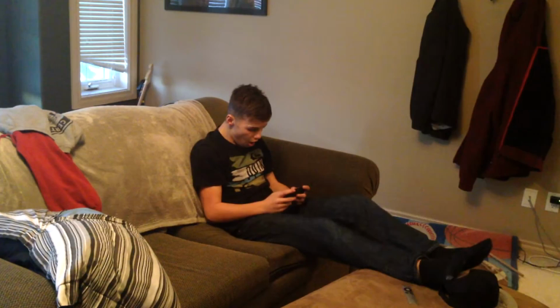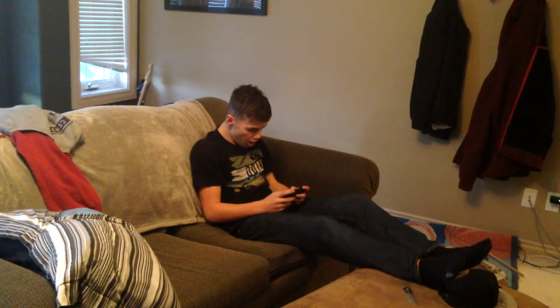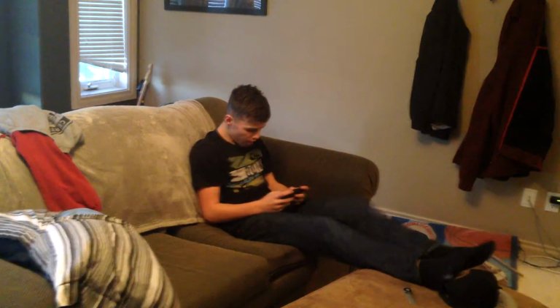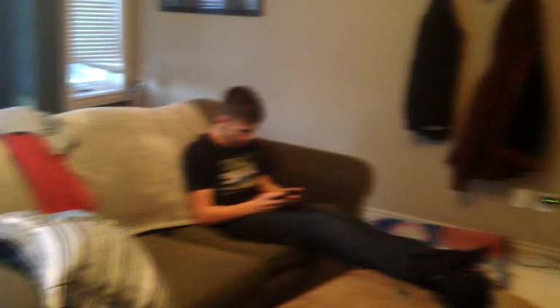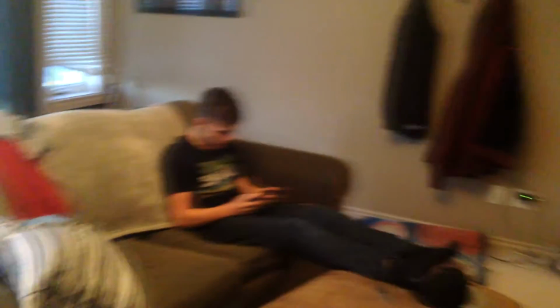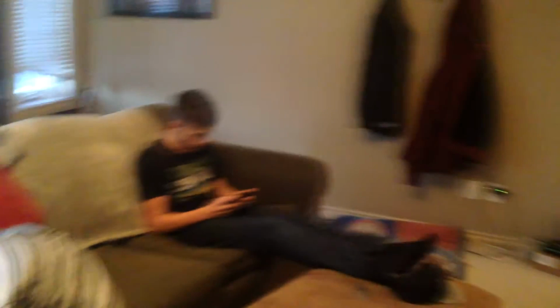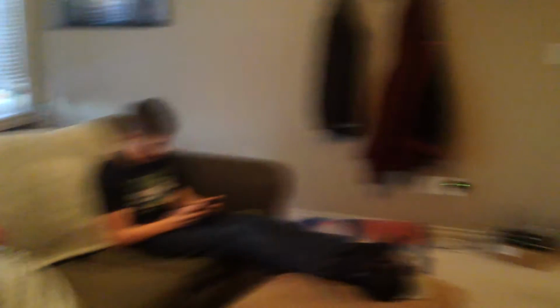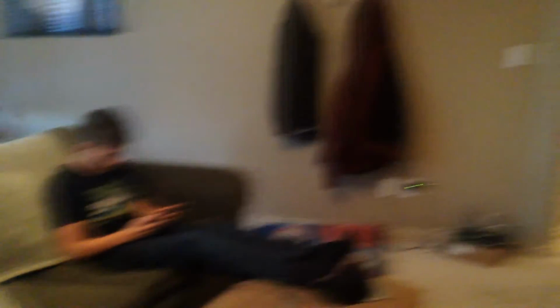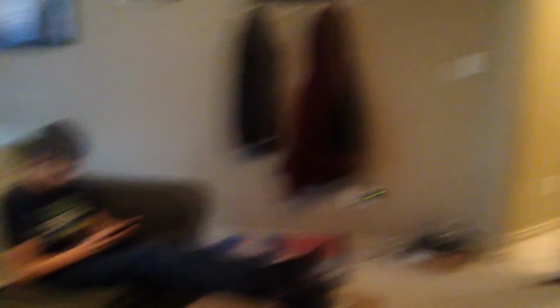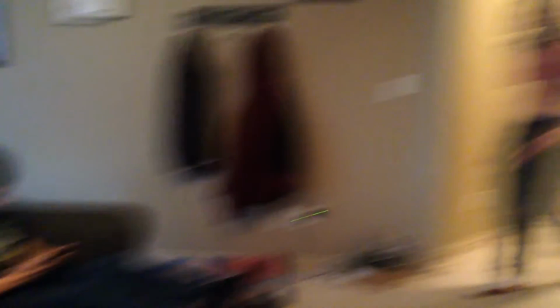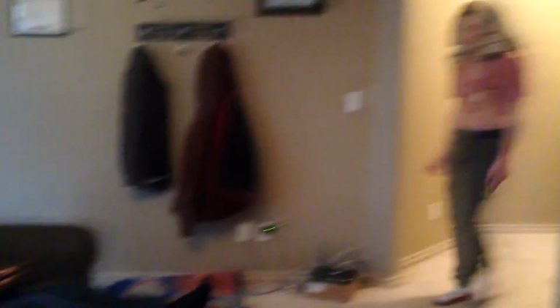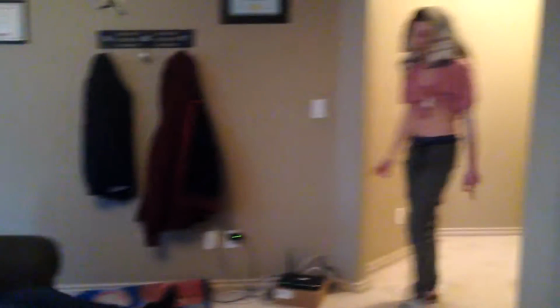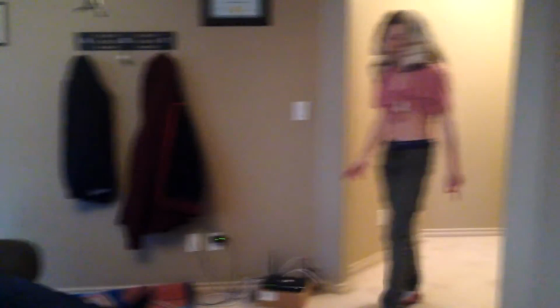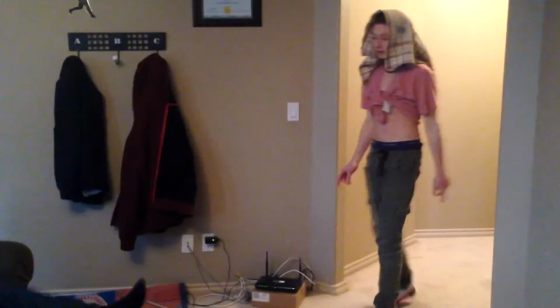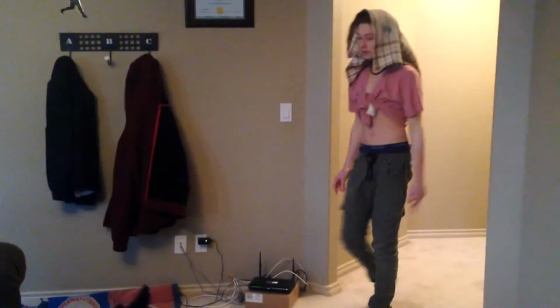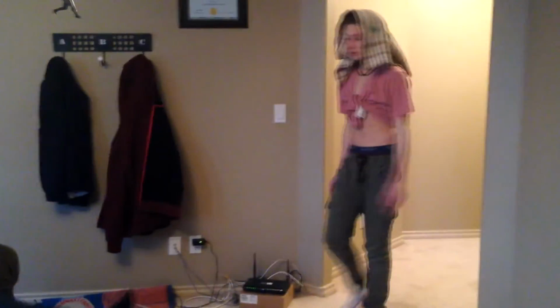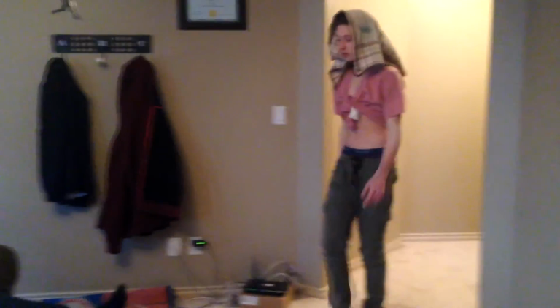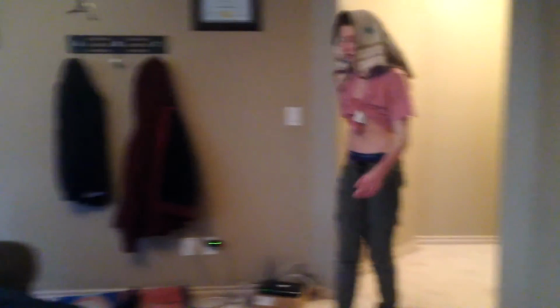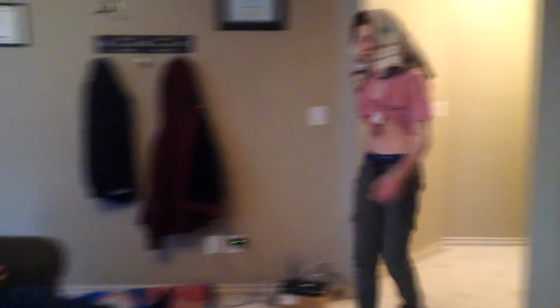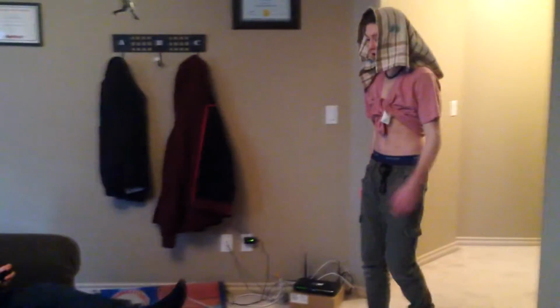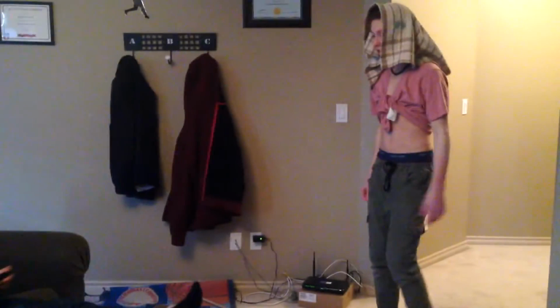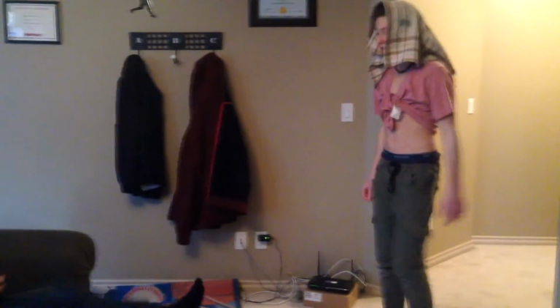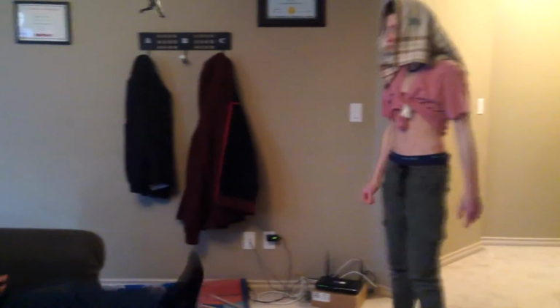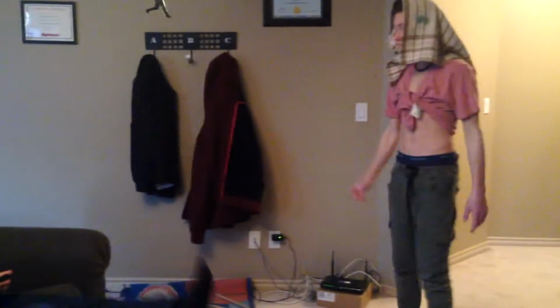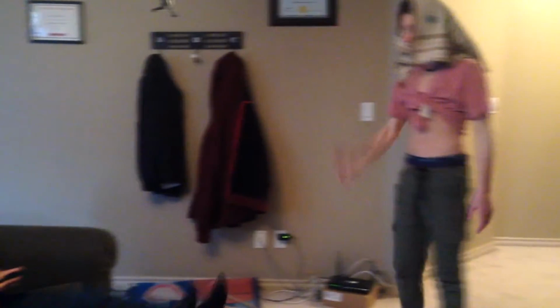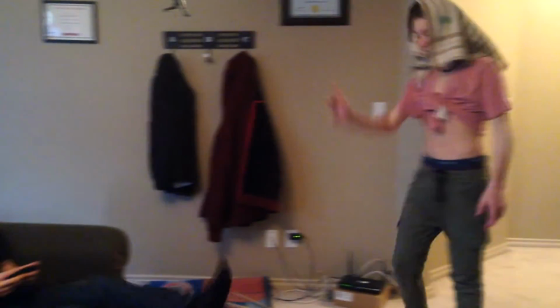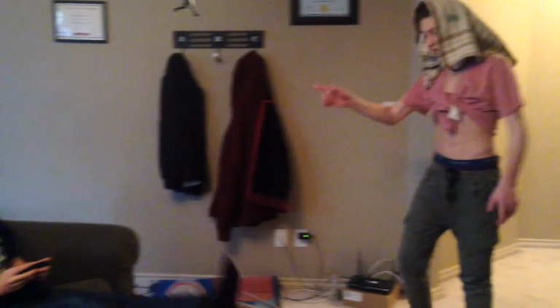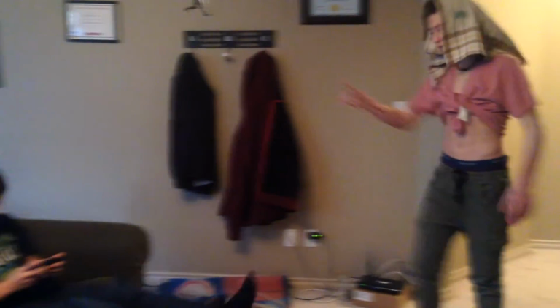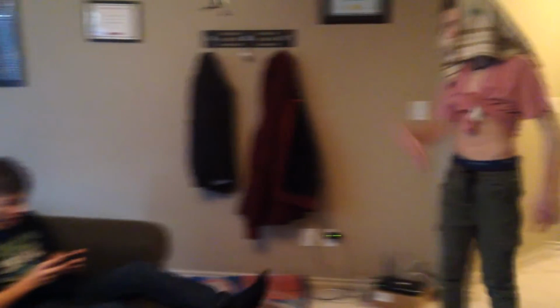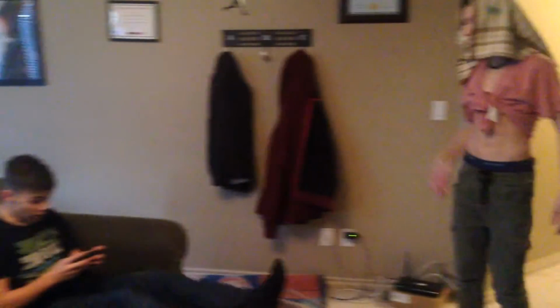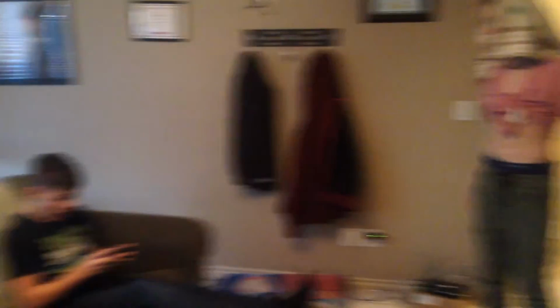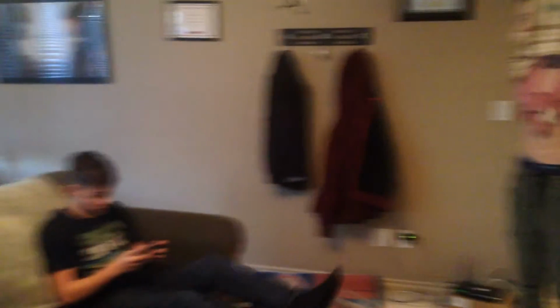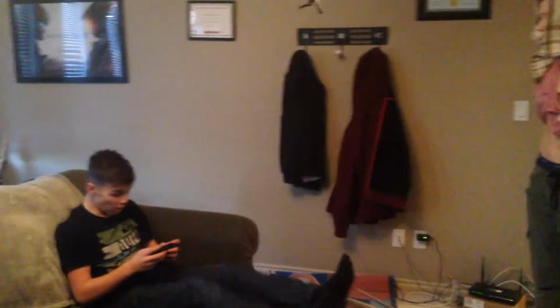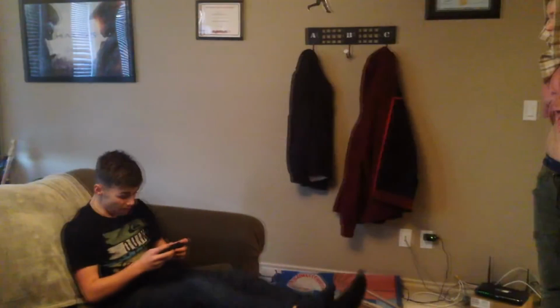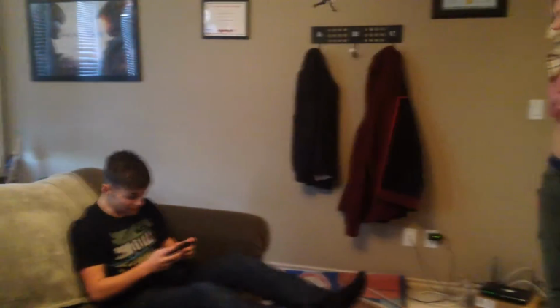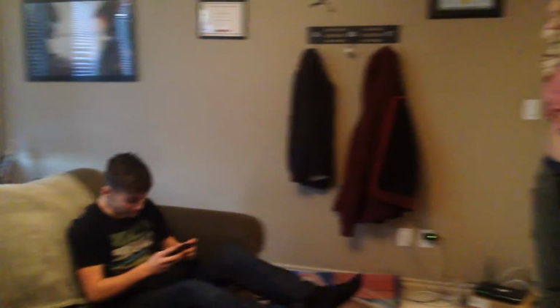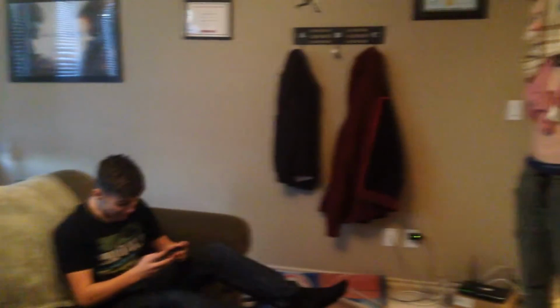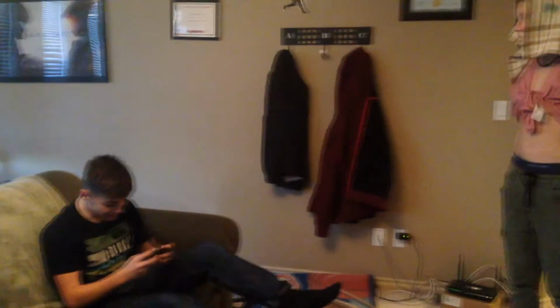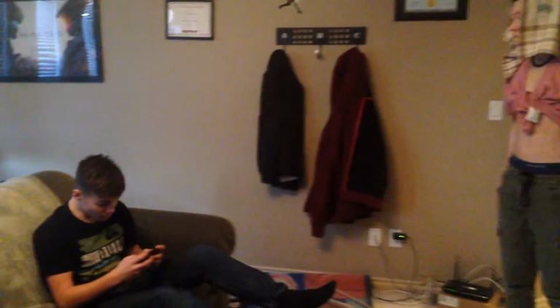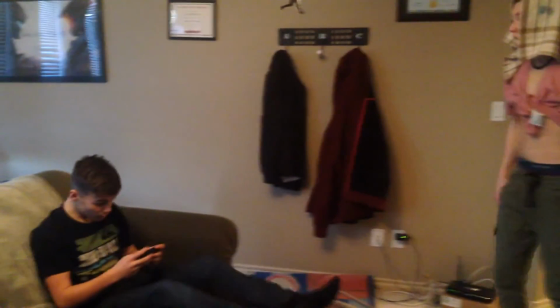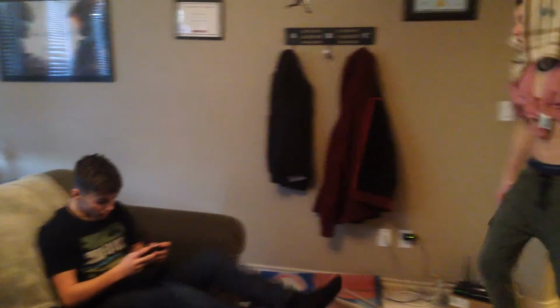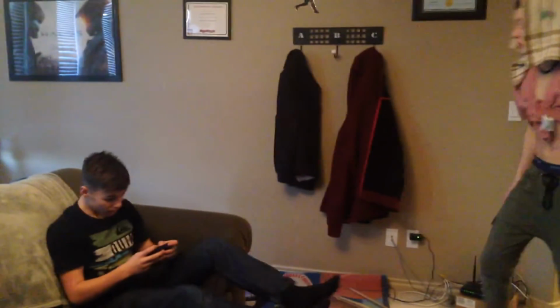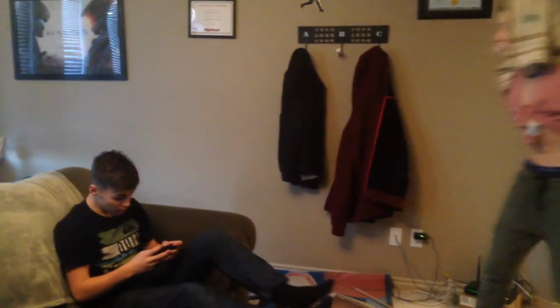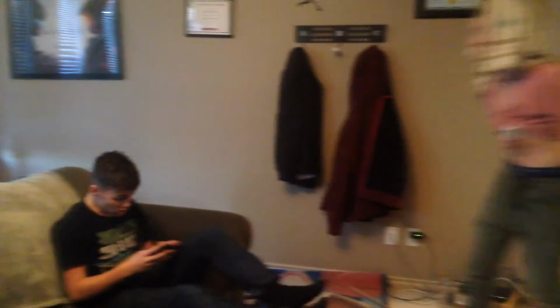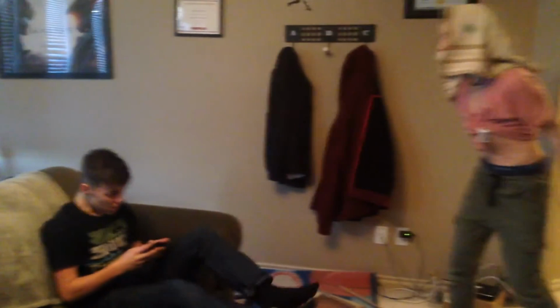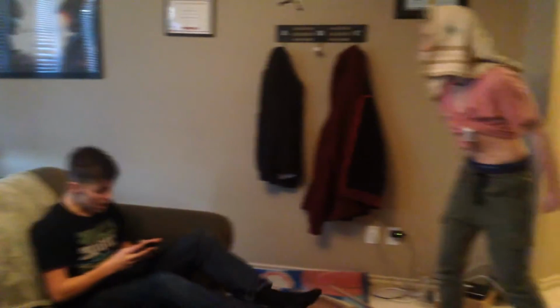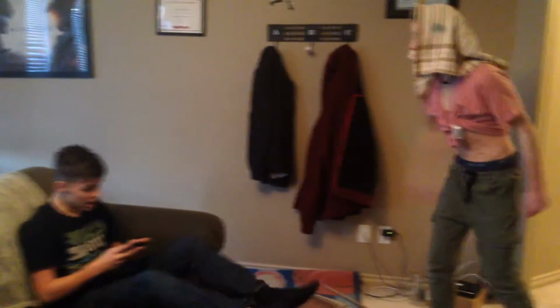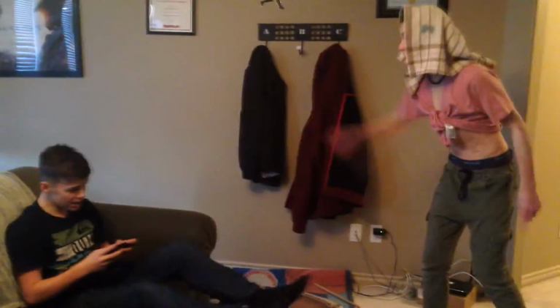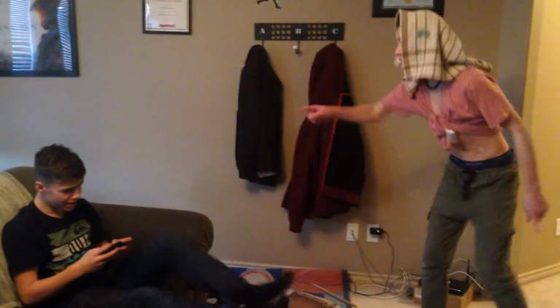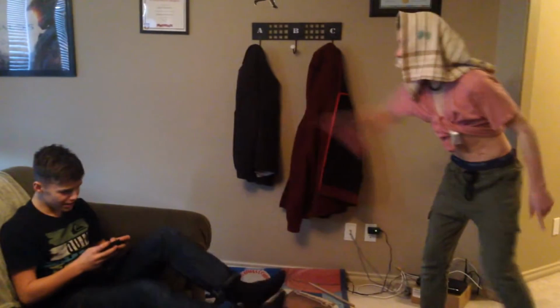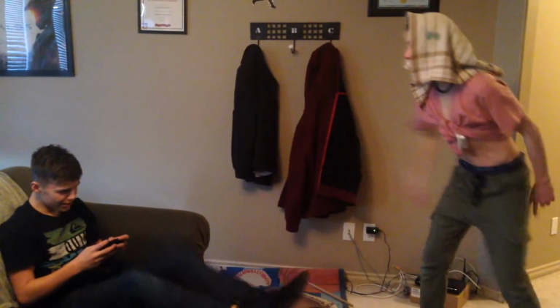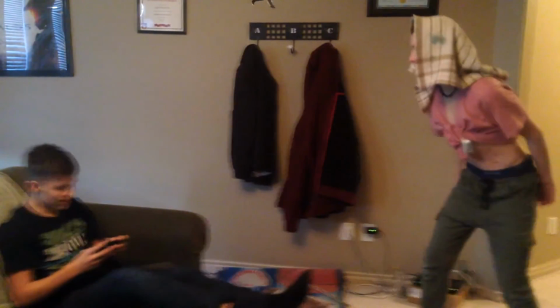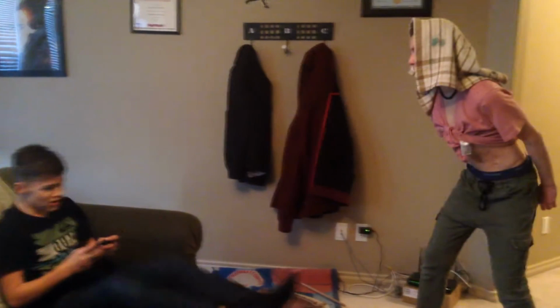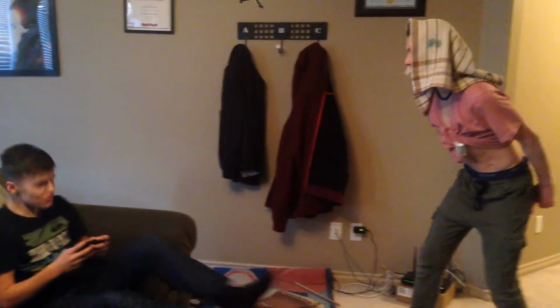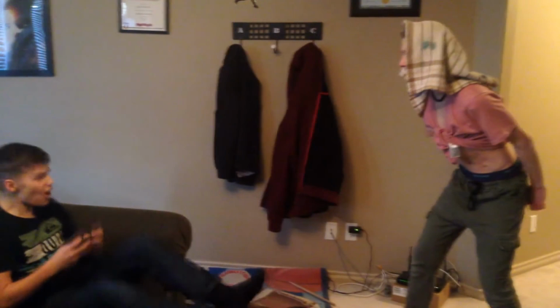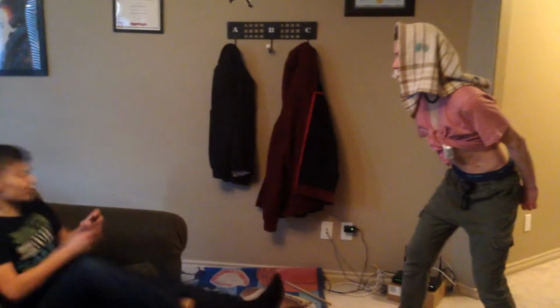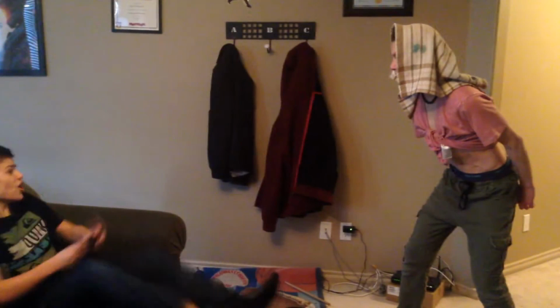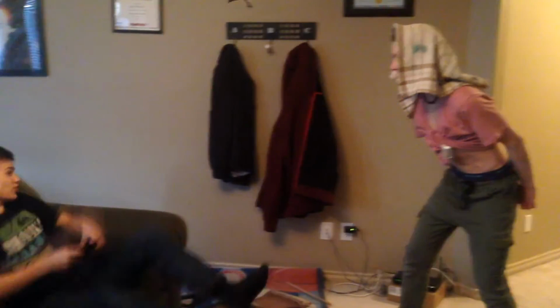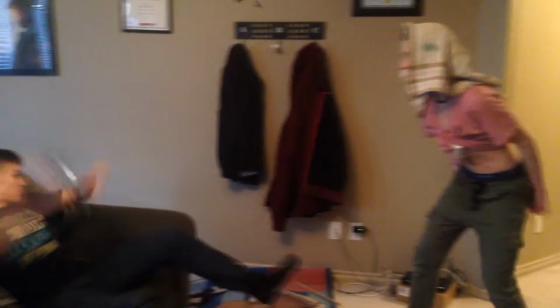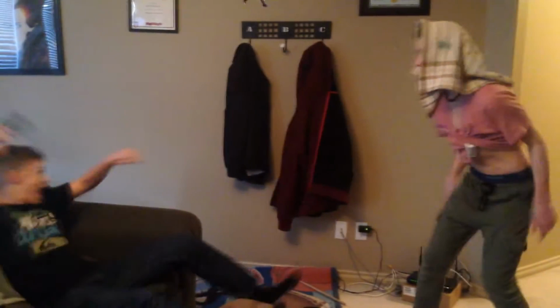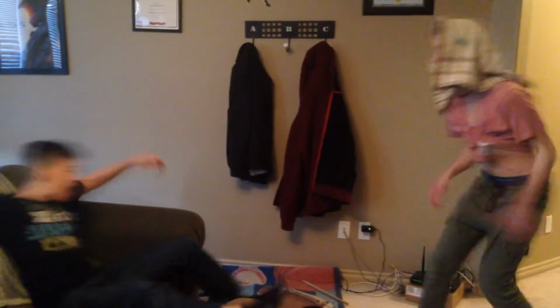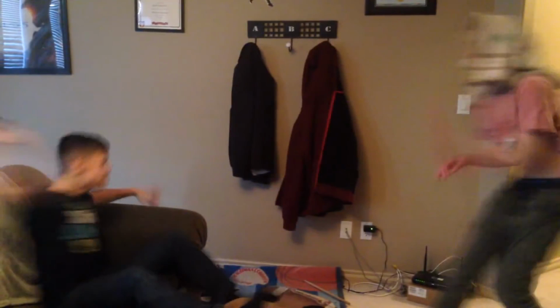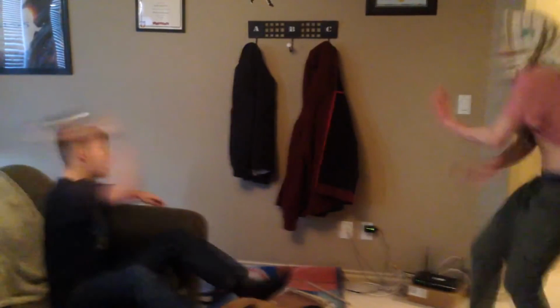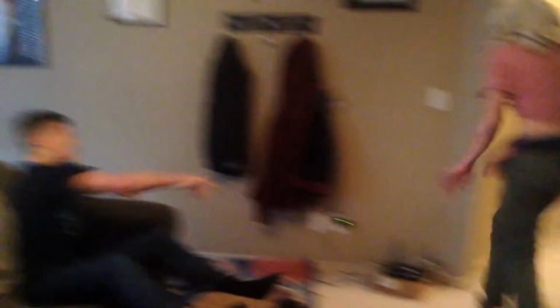Give me something. Mom, I'm gonna get my high score. No, get off your phone now. I'm getting my high score. You're grounded, get off your phone now! No, you're grounded! Get it!